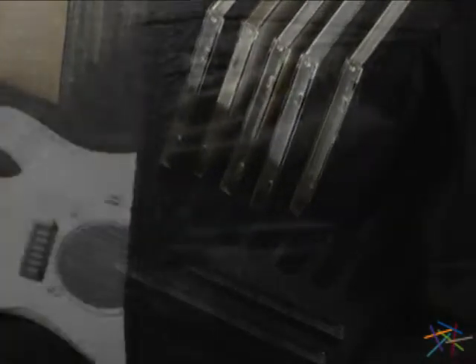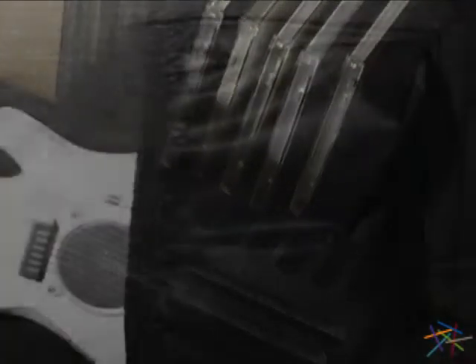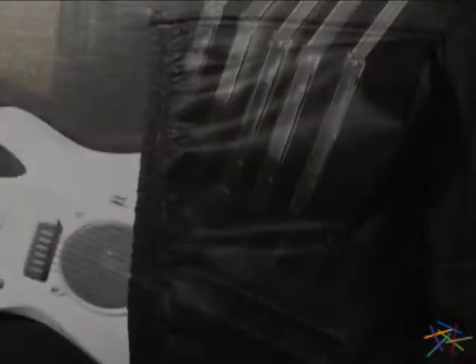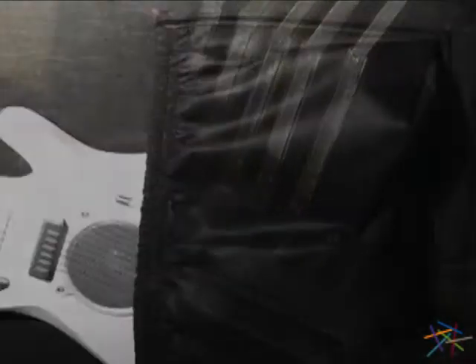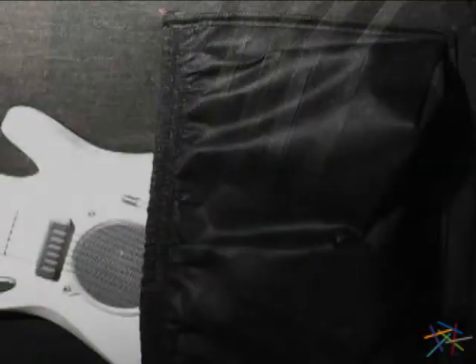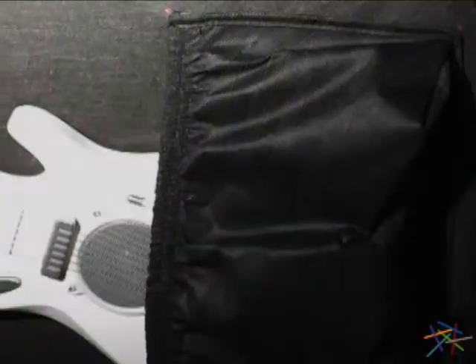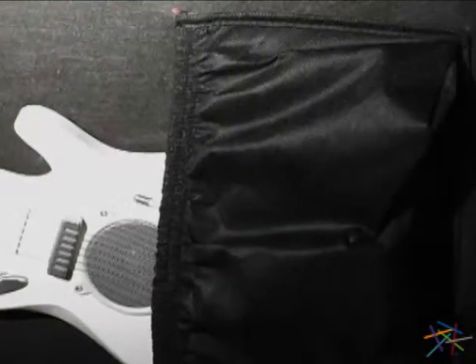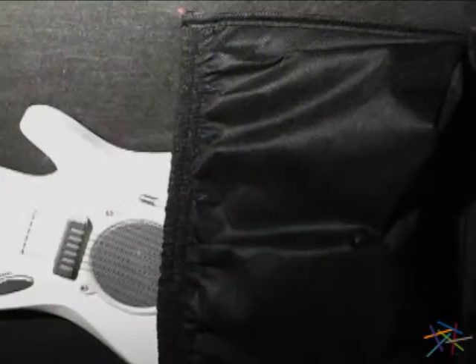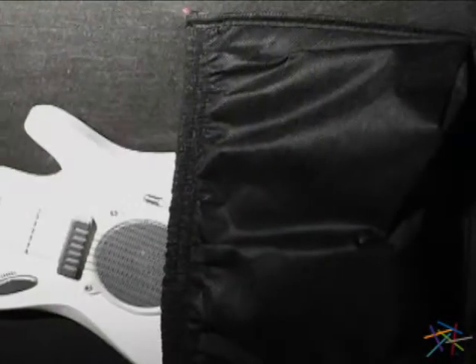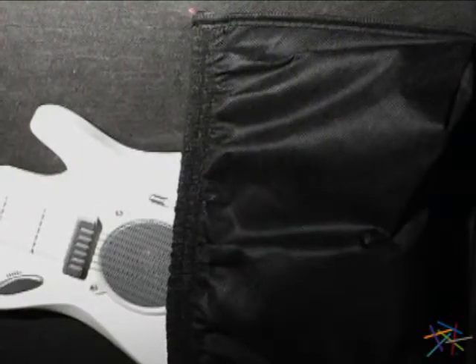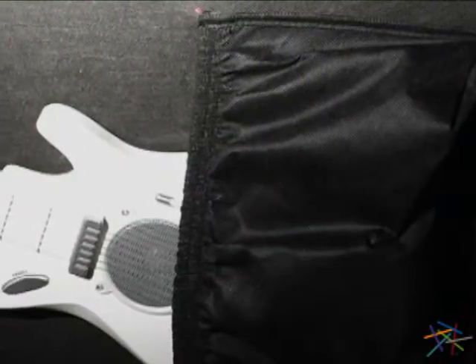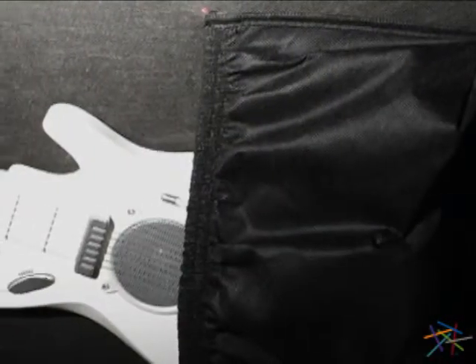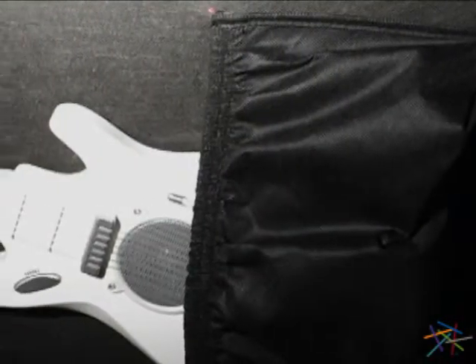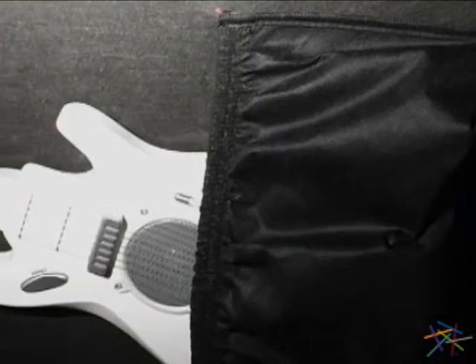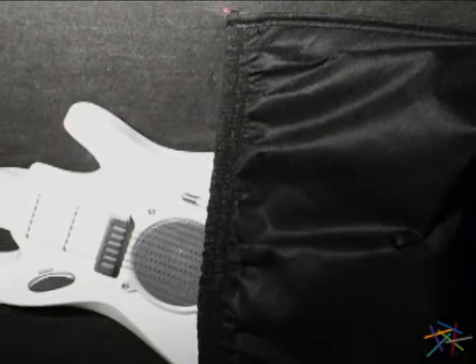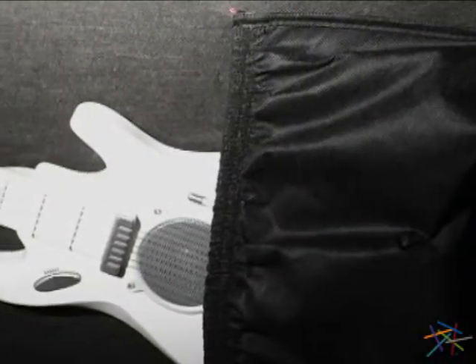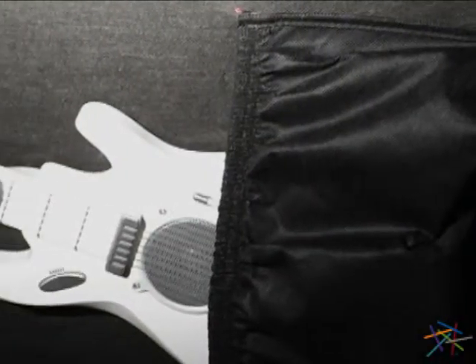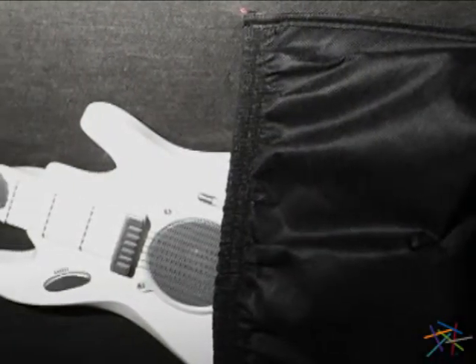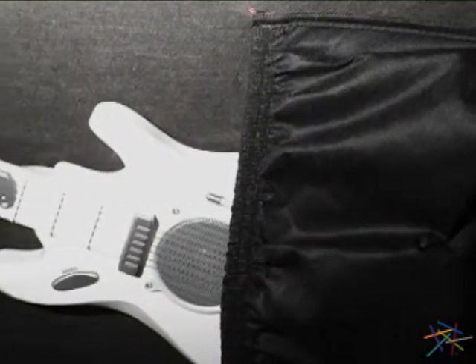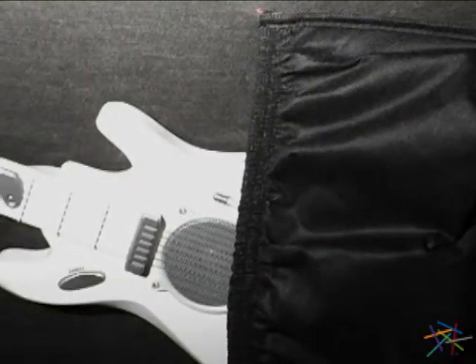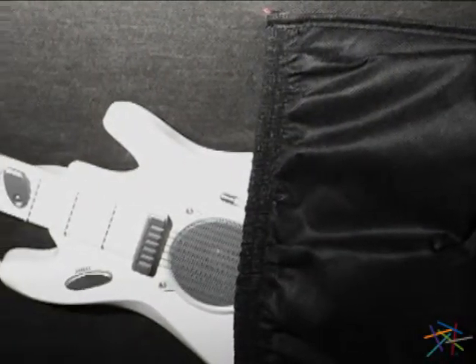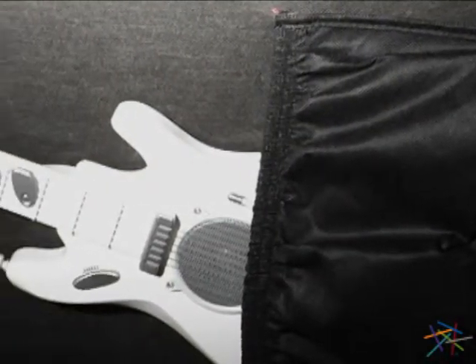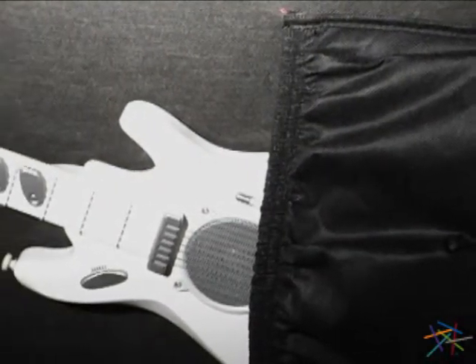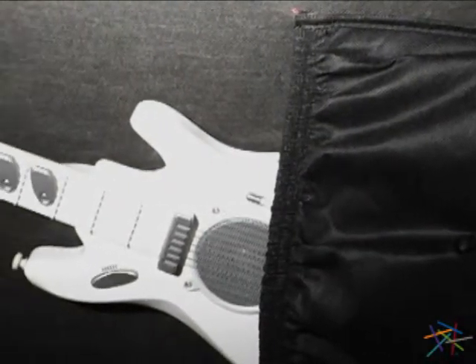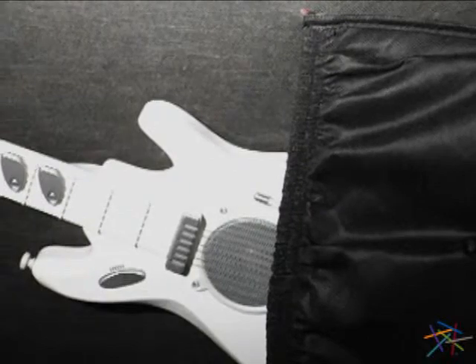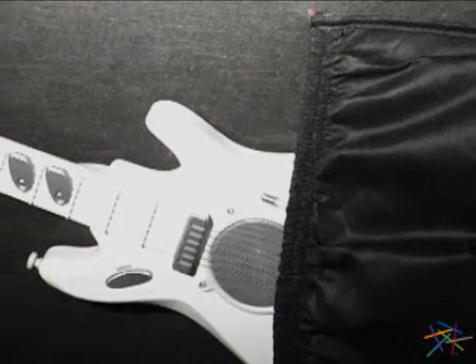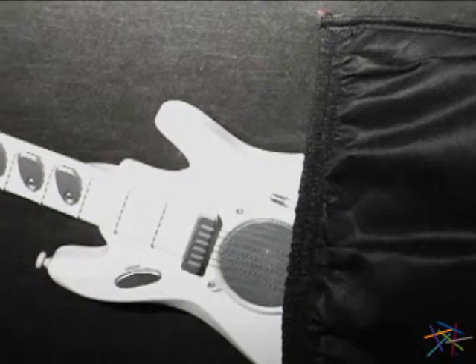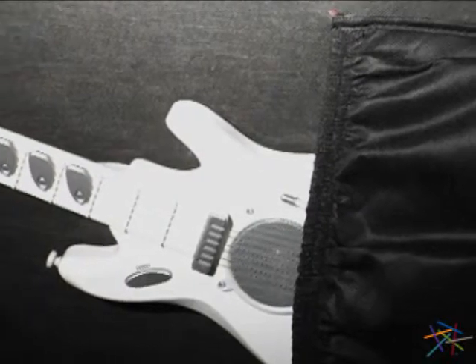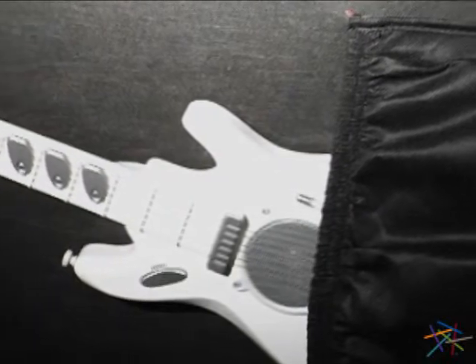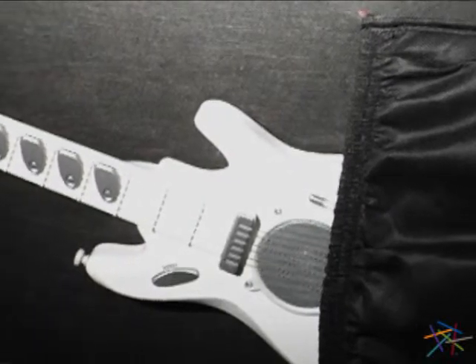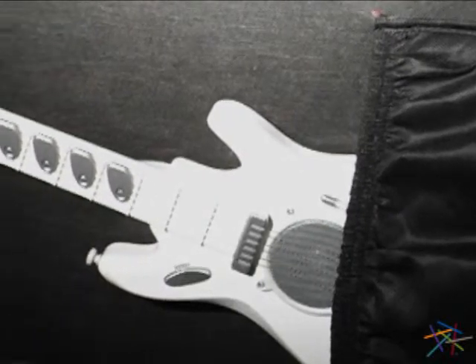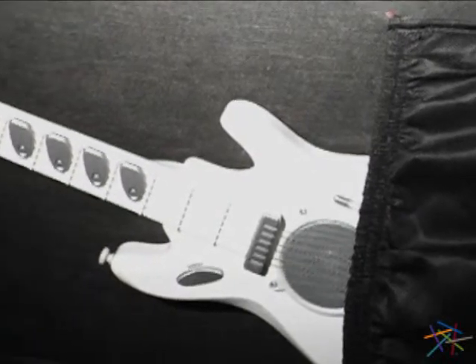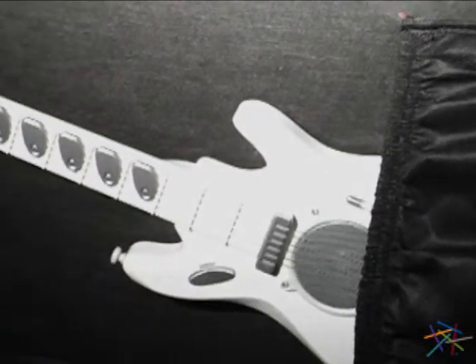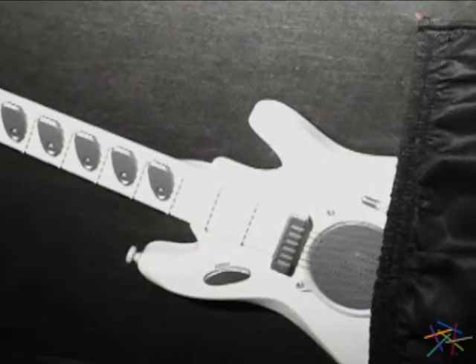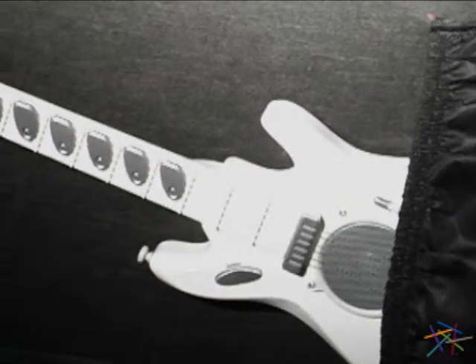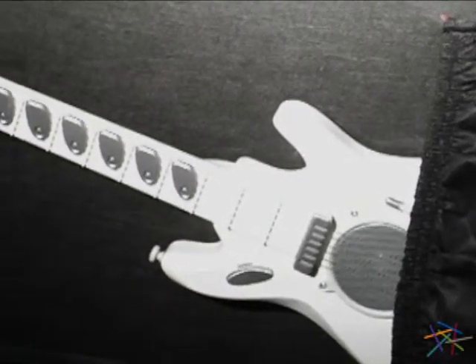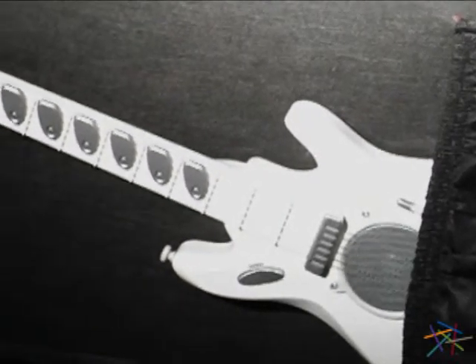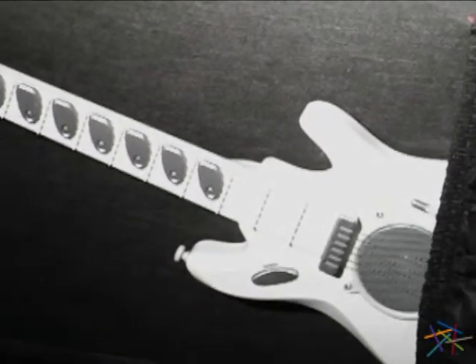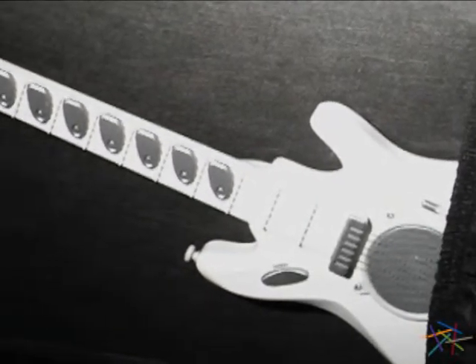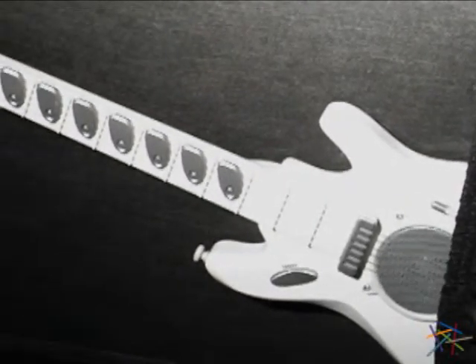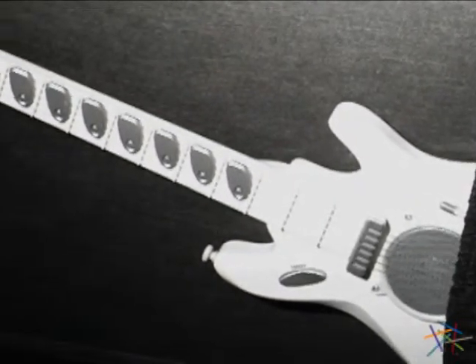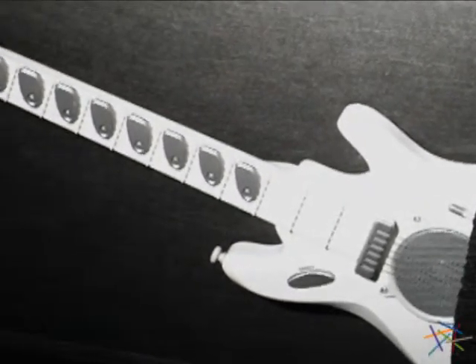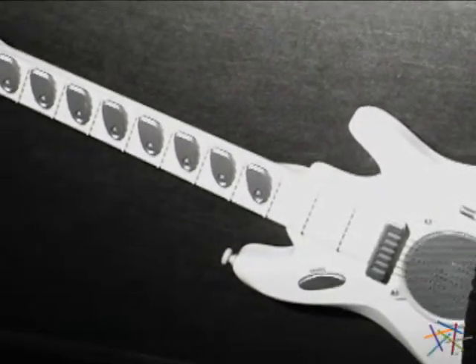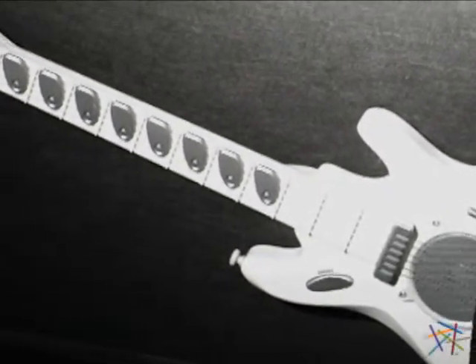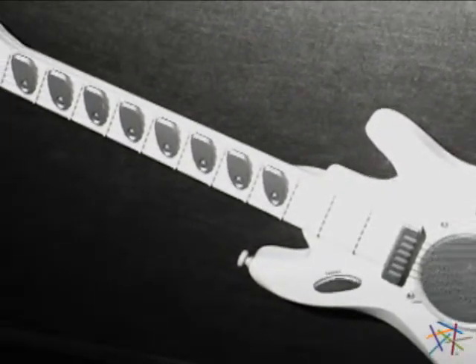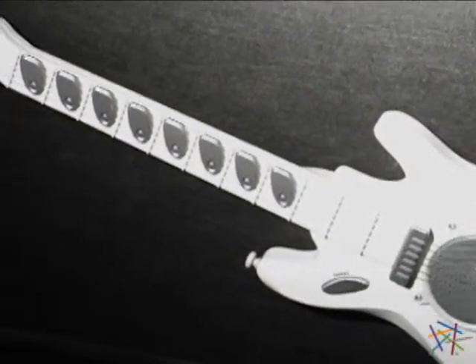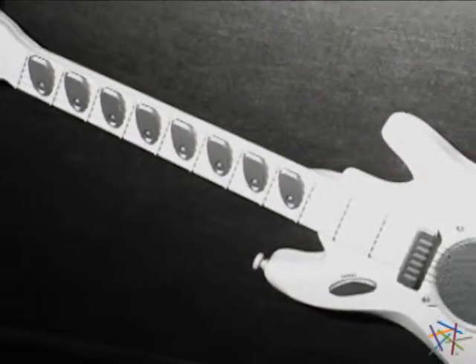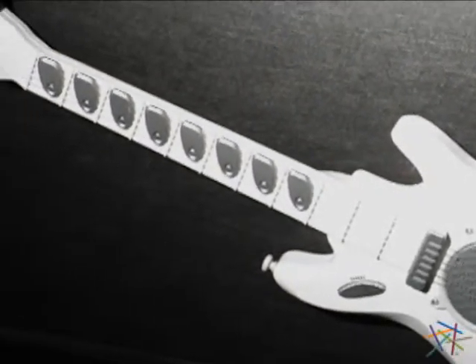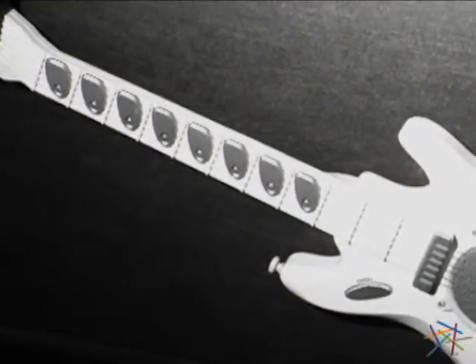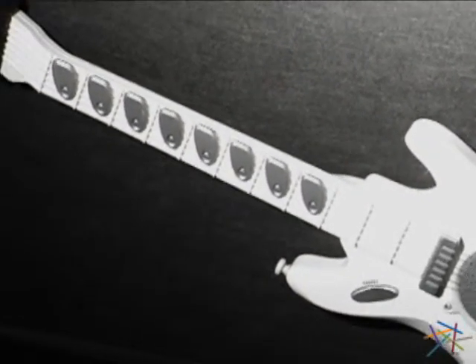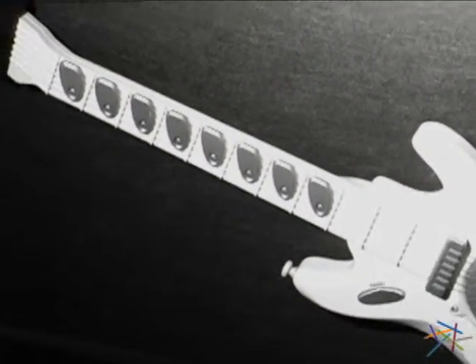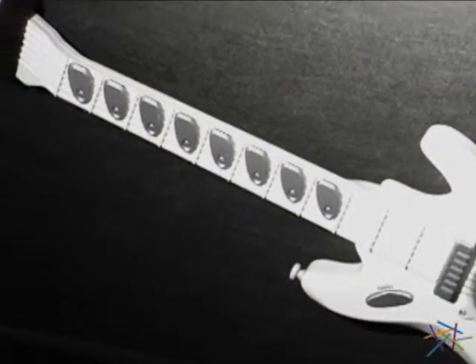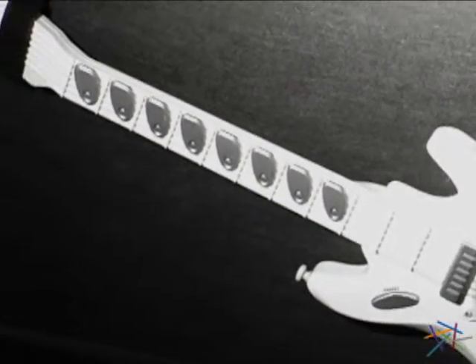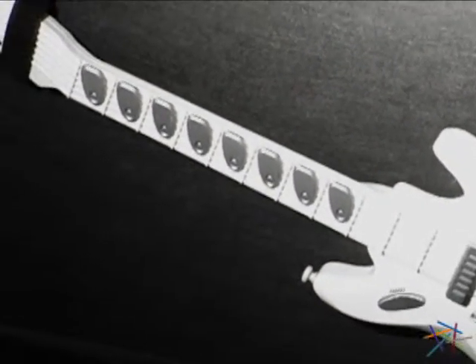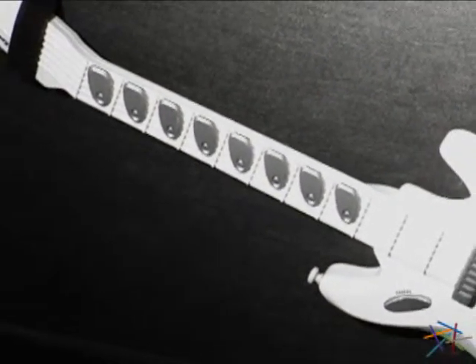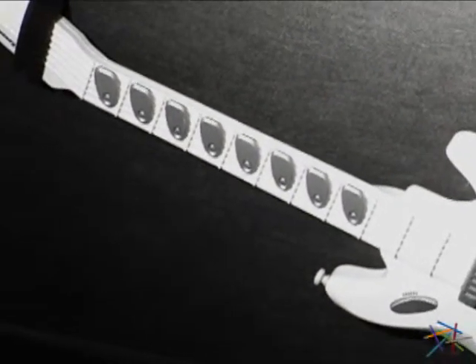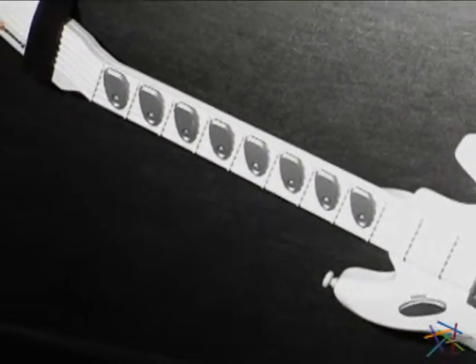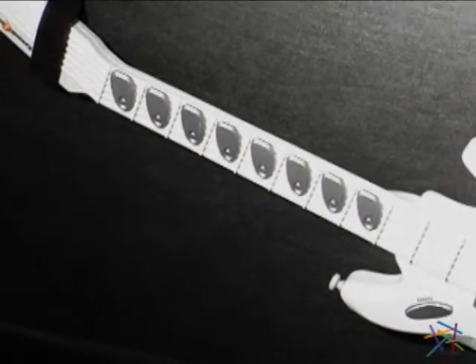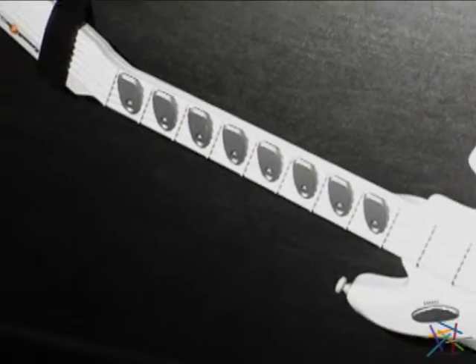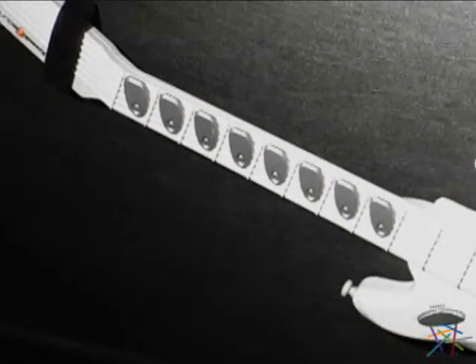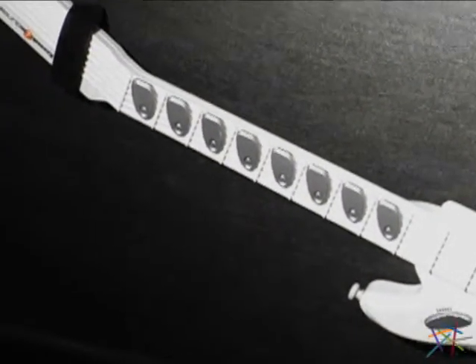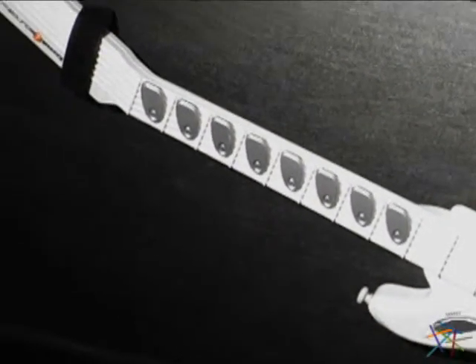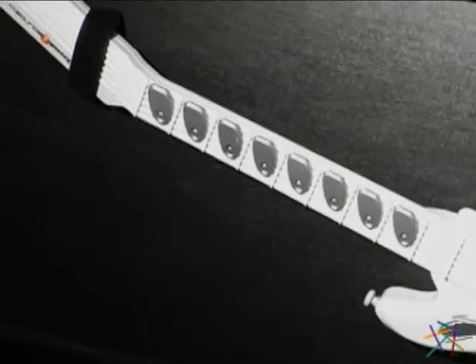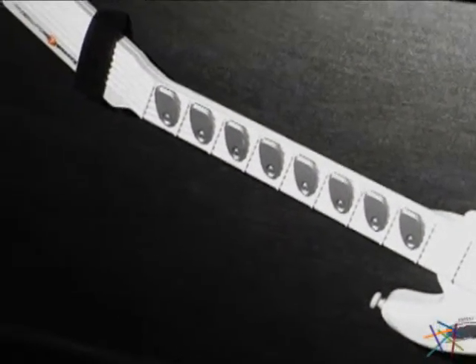Underneath the lid is a convenient pocket and strap that can accommodate bigger controllers, such as a video game guitar.